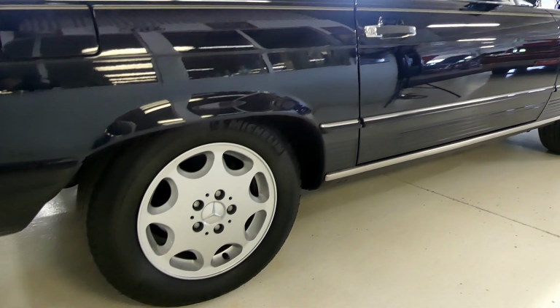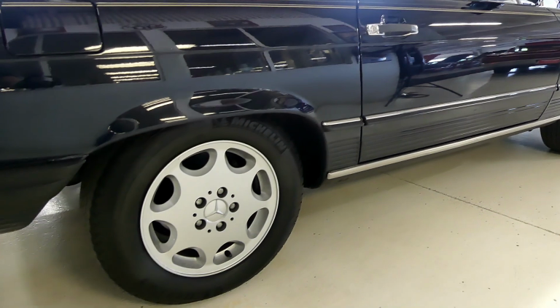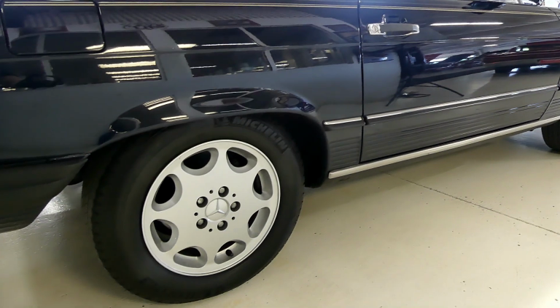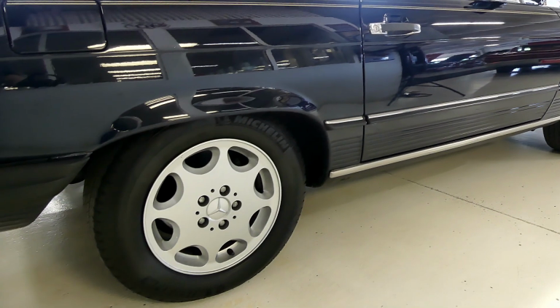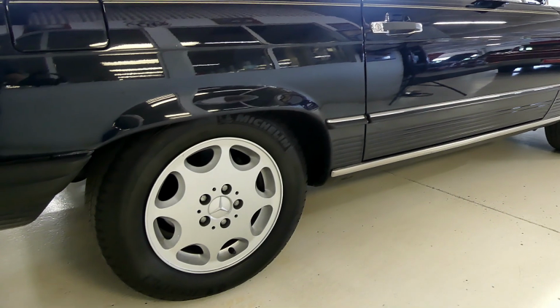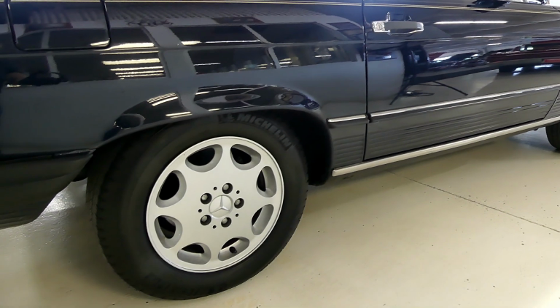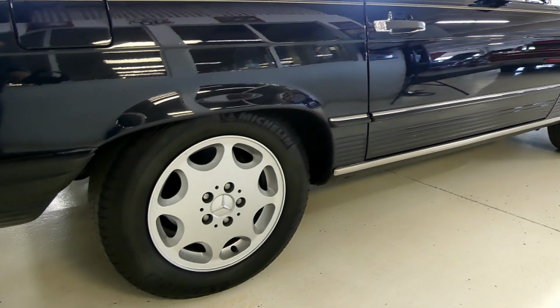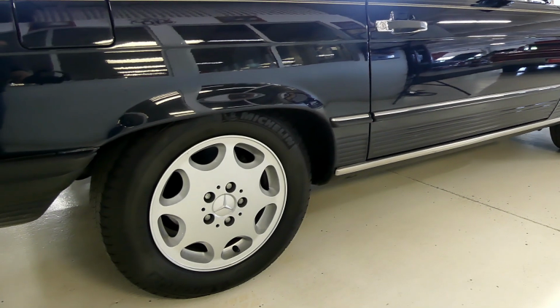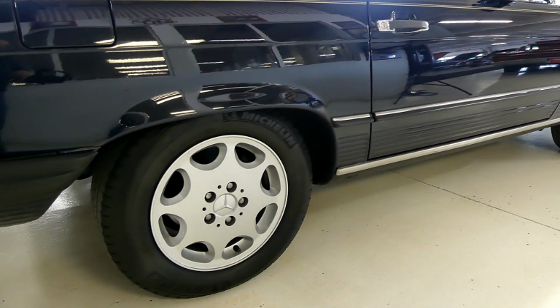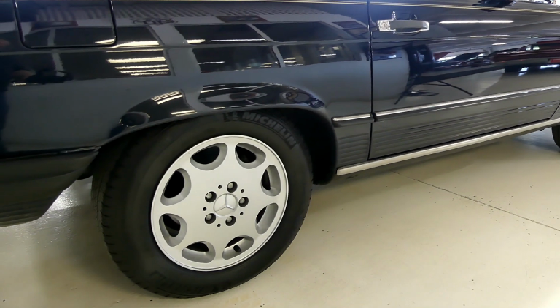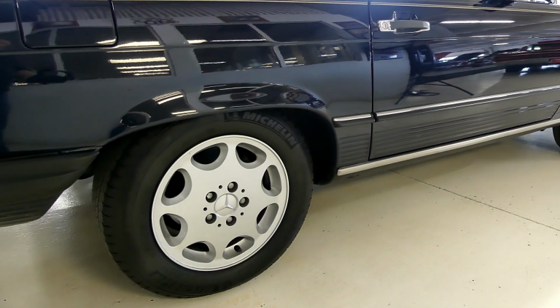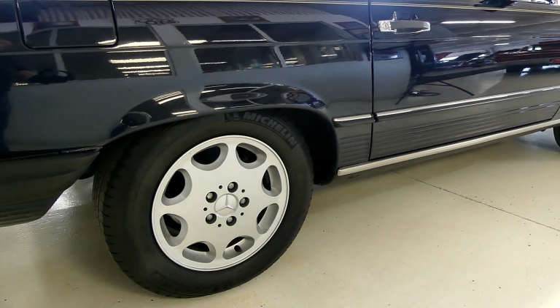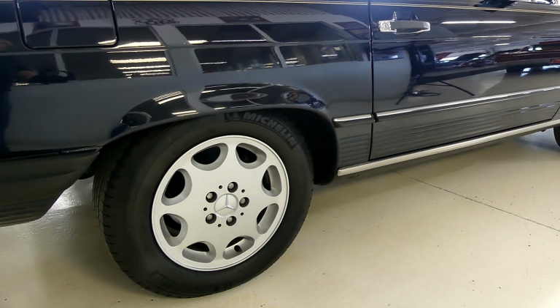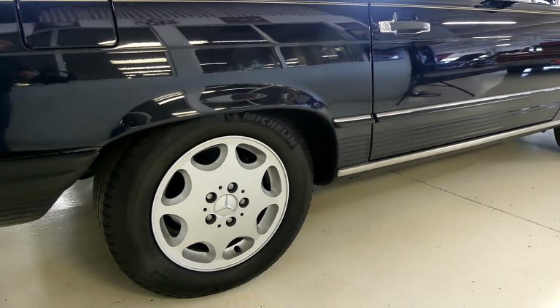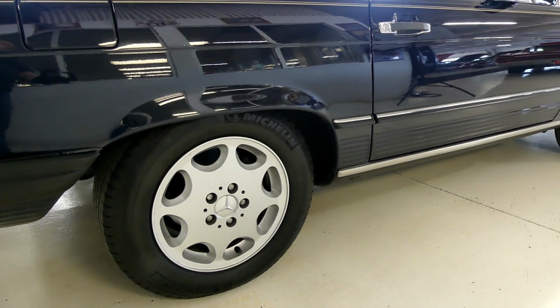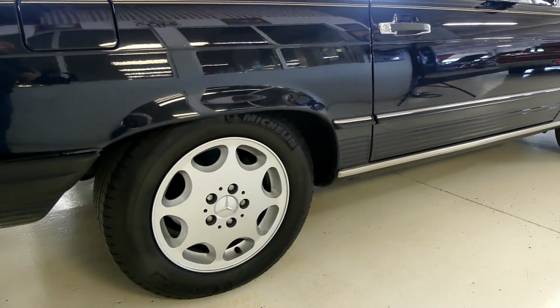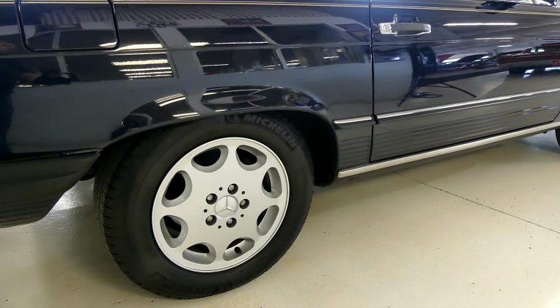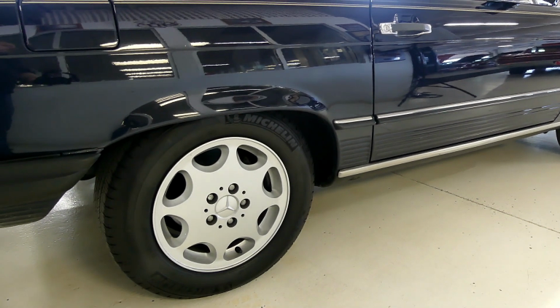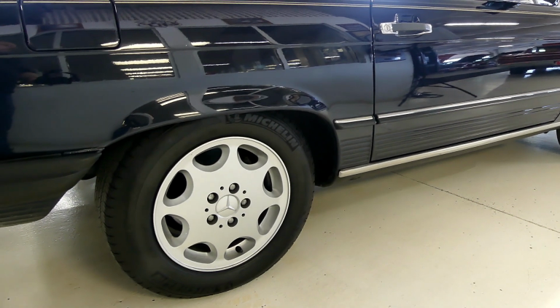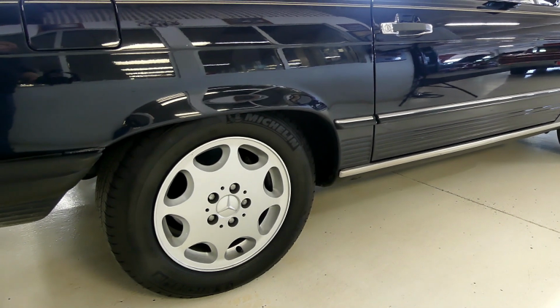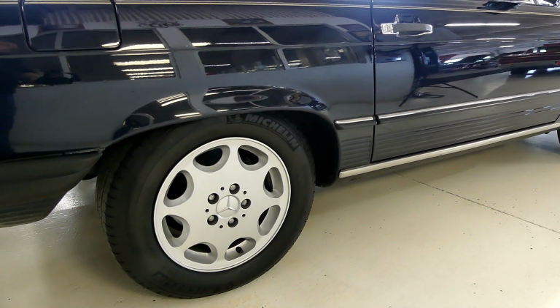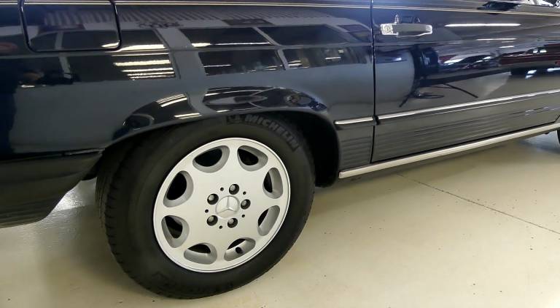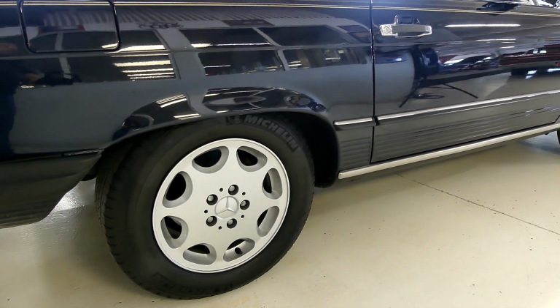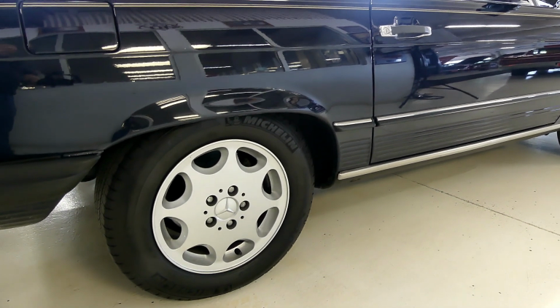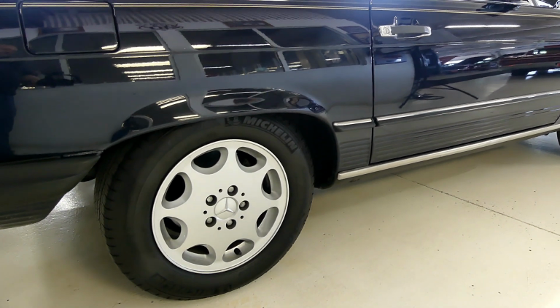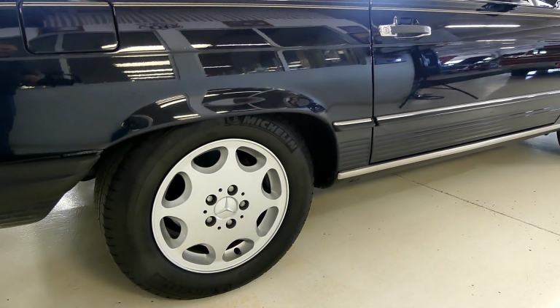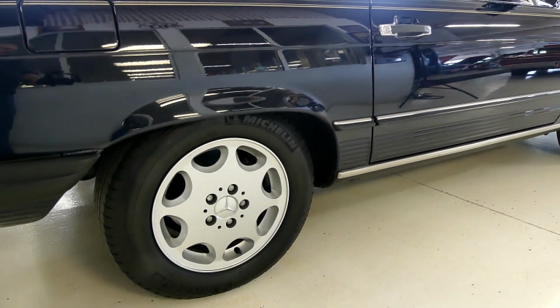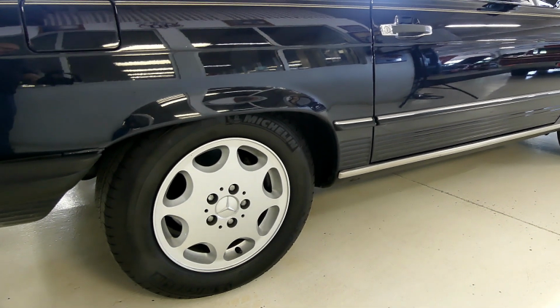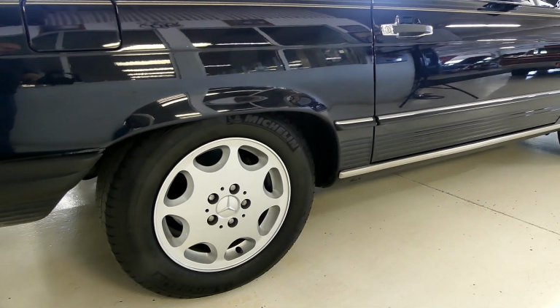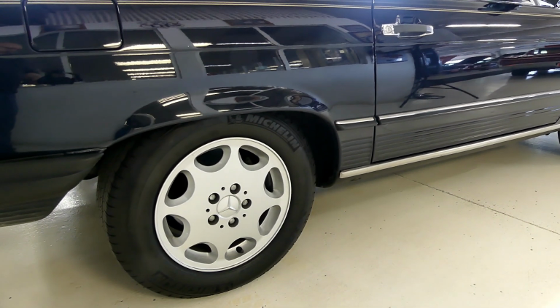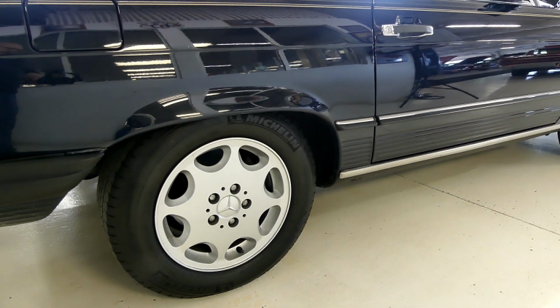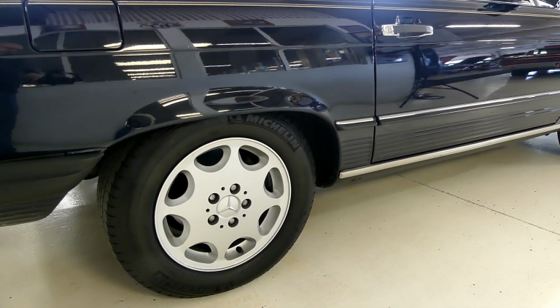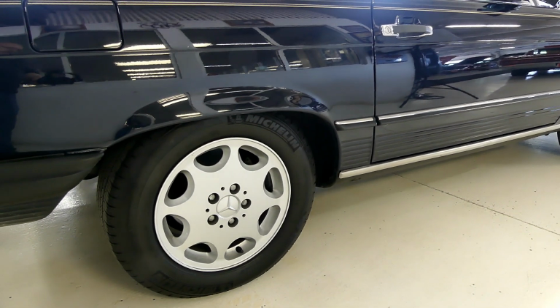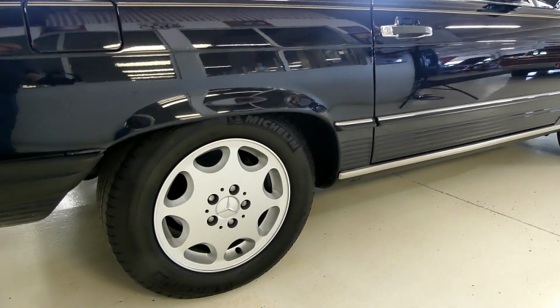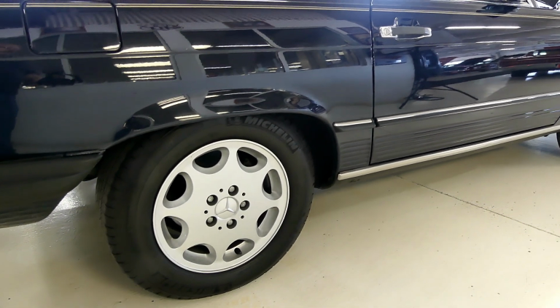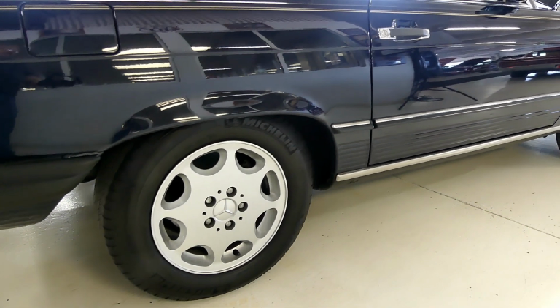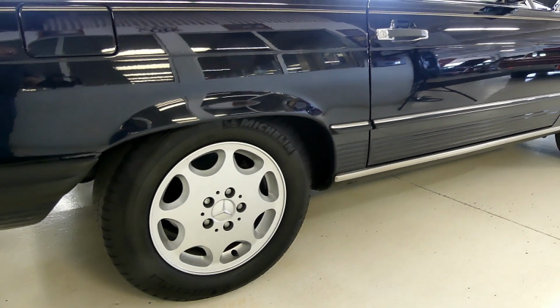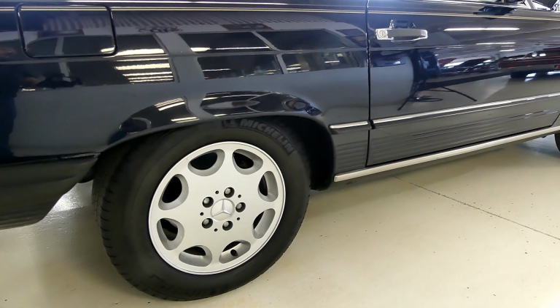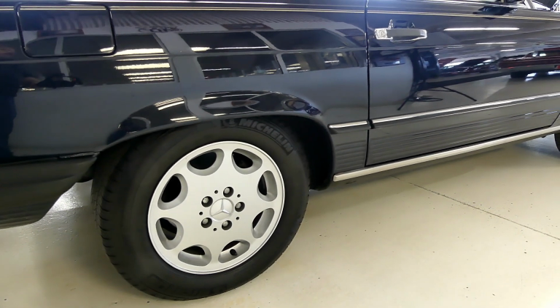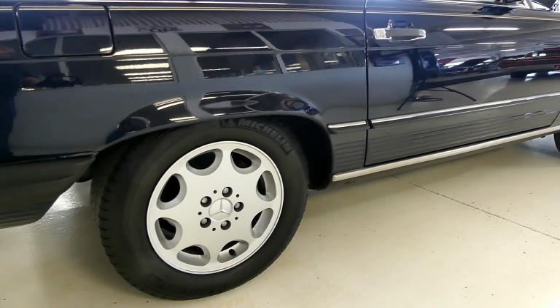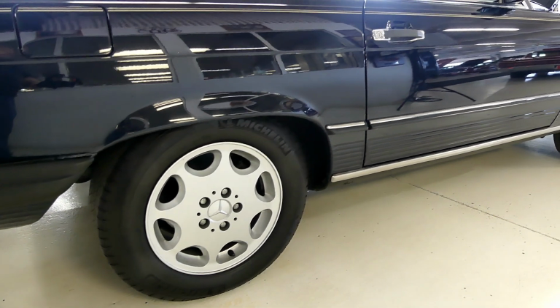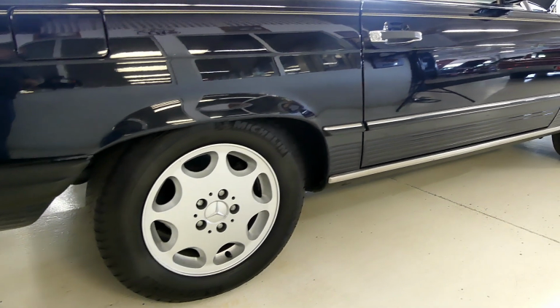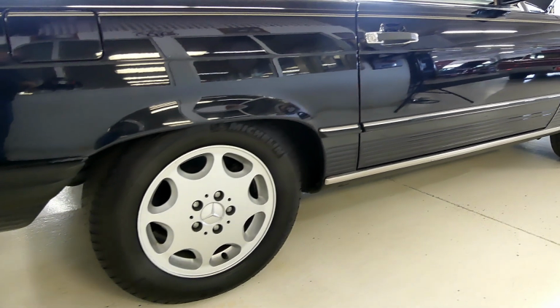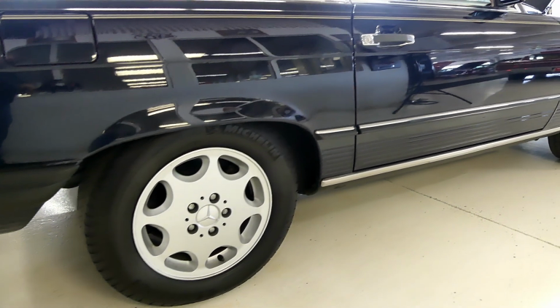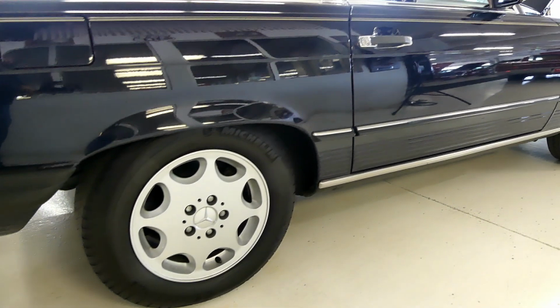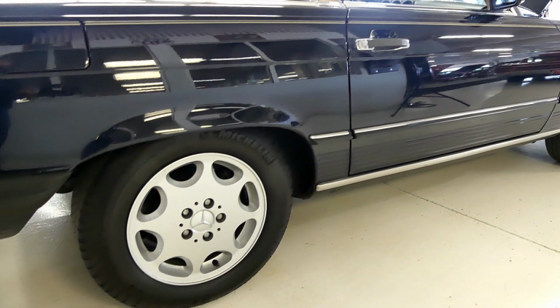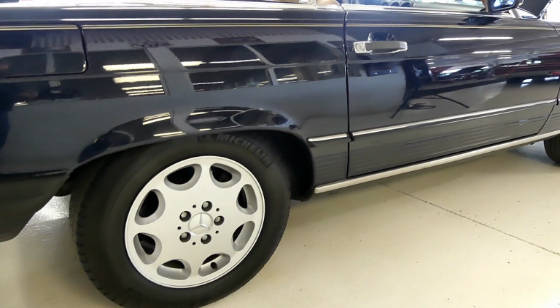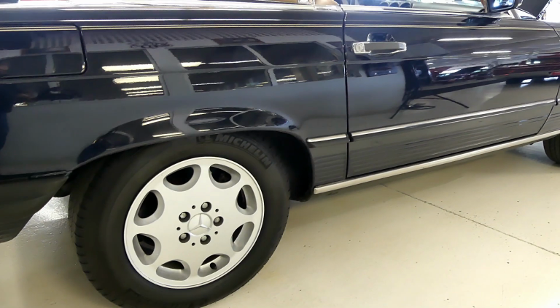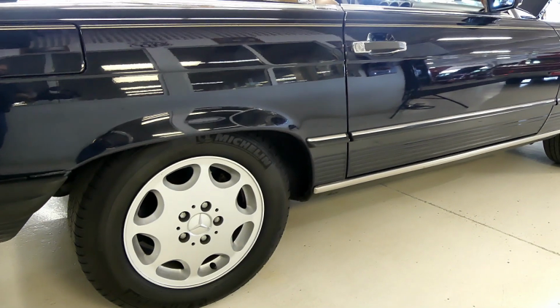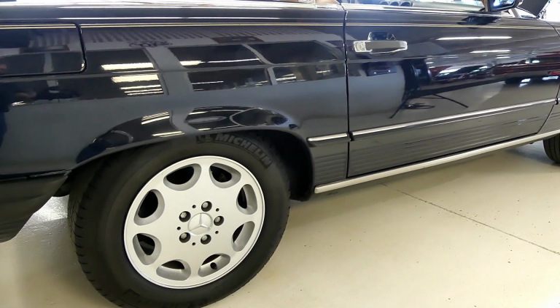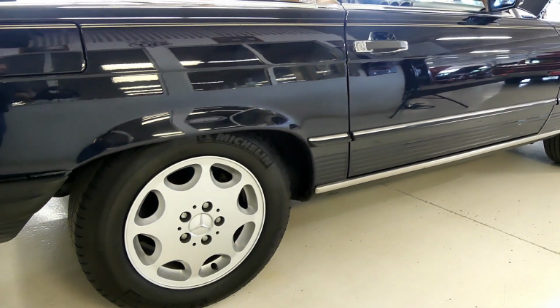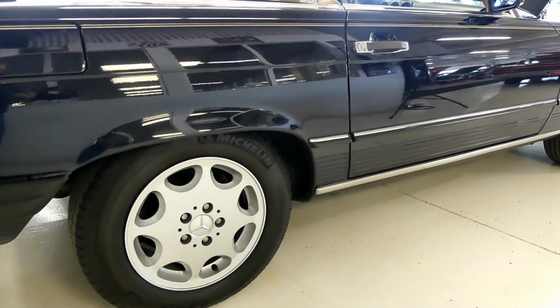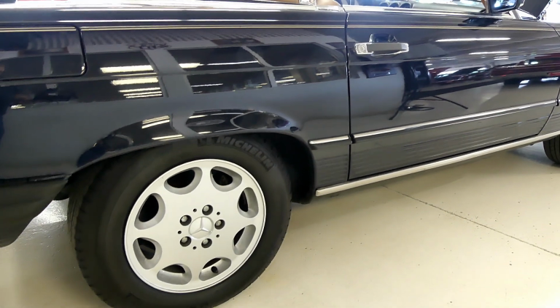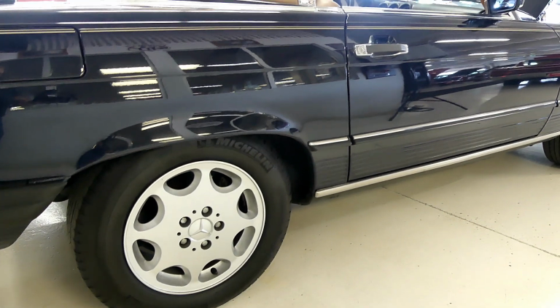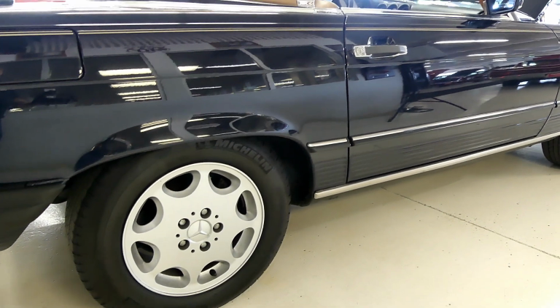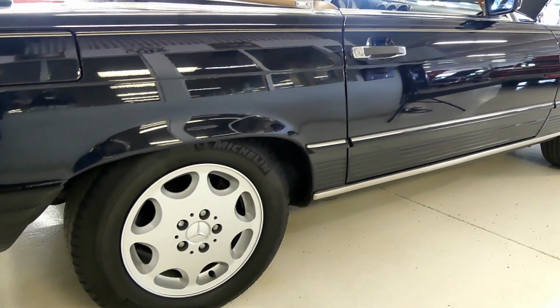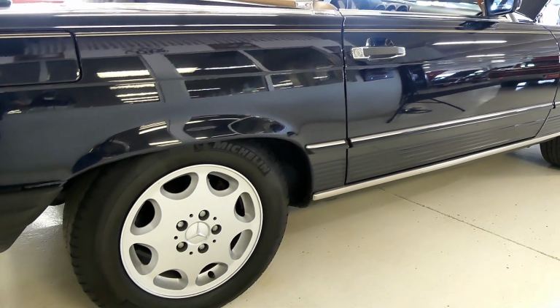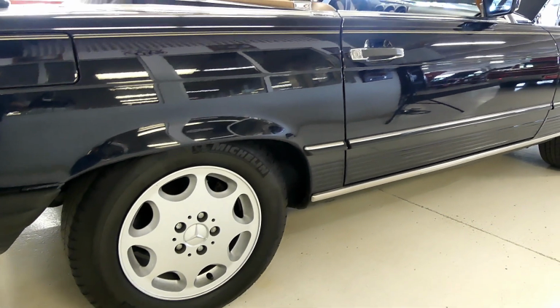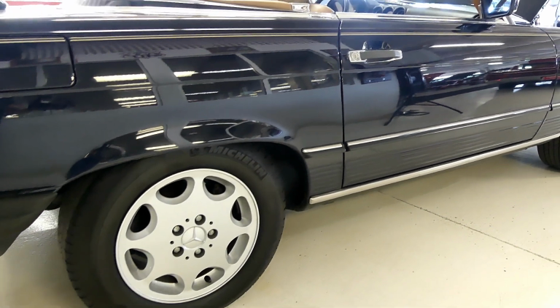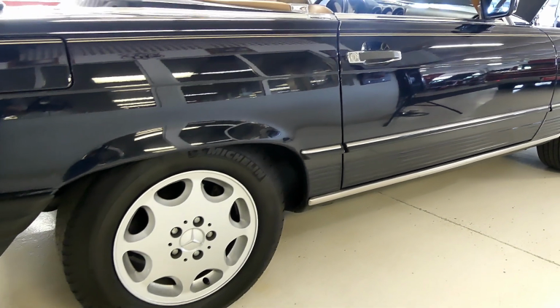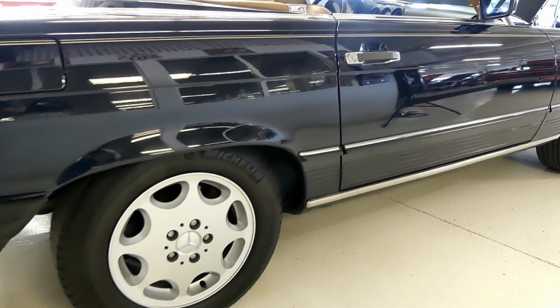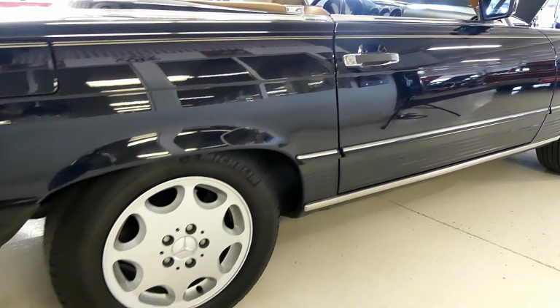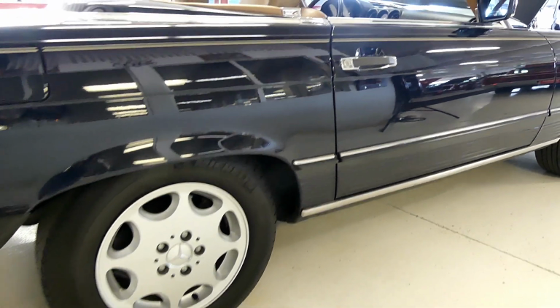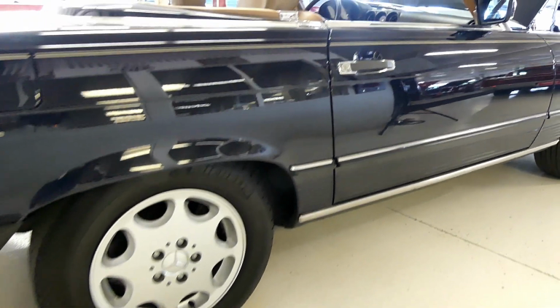Aluminum Mercedes wheels on all fours, Michelin tires on all fours, tons of tread.